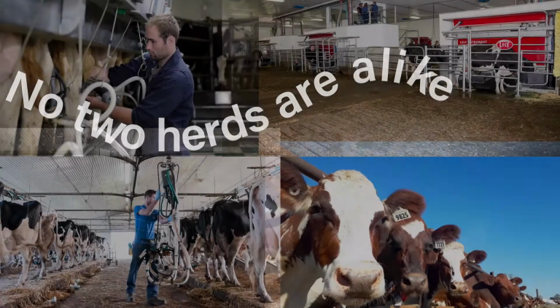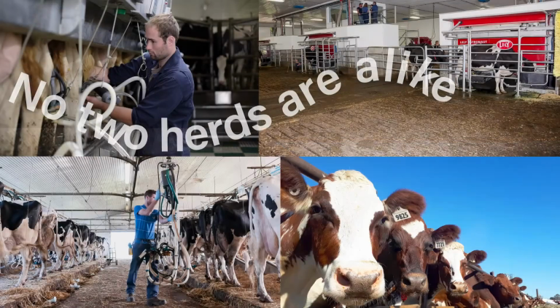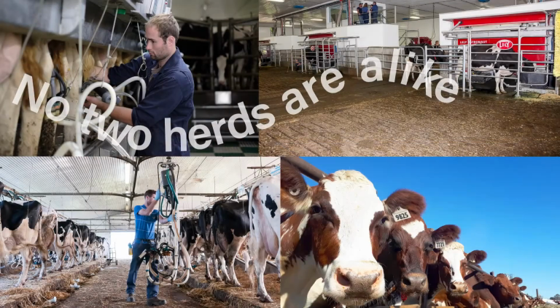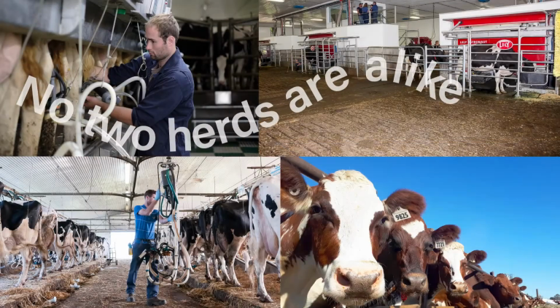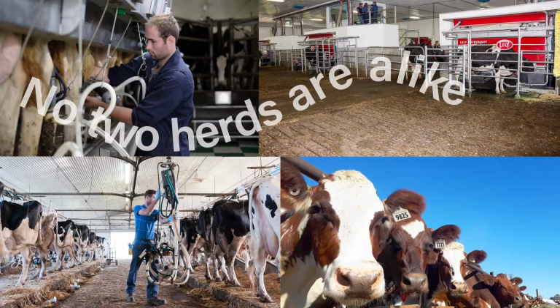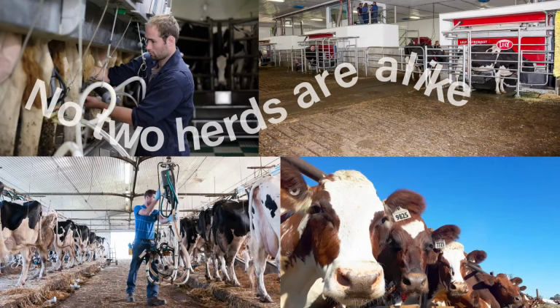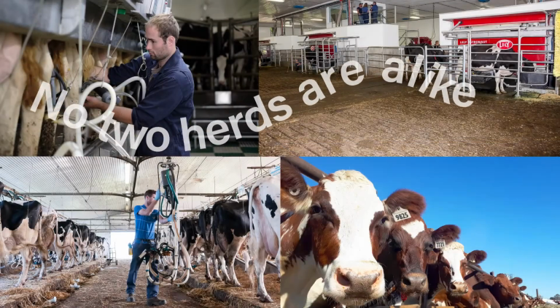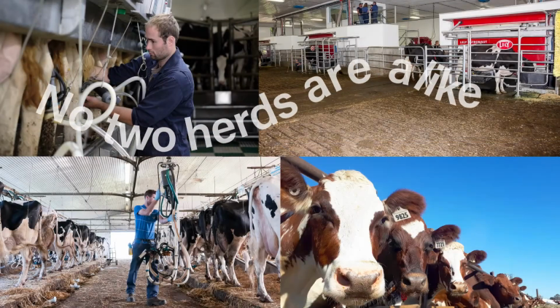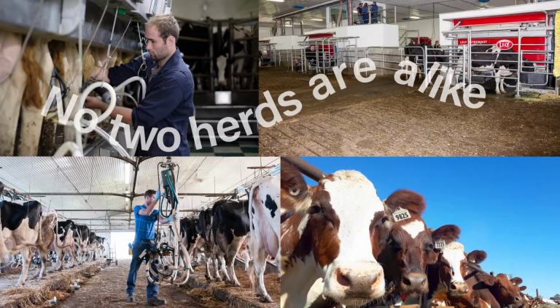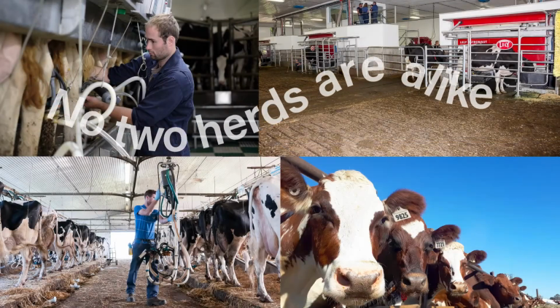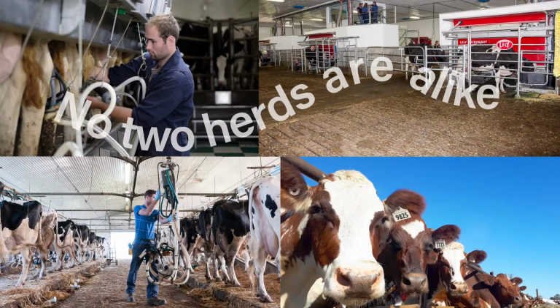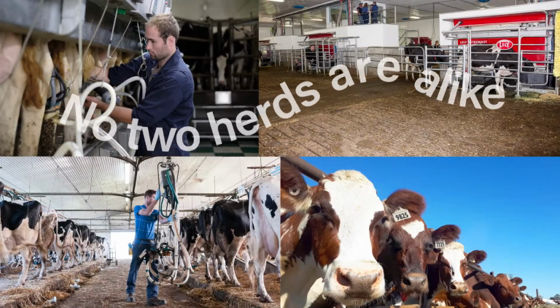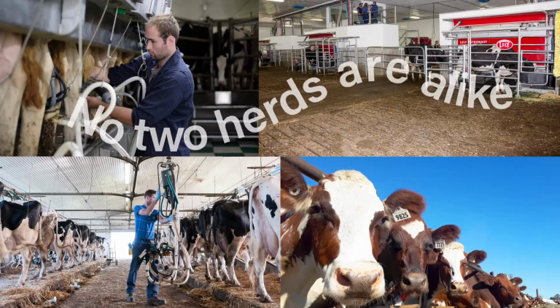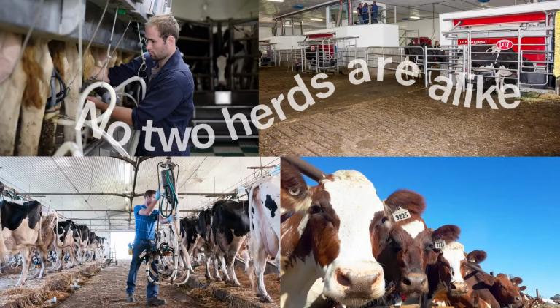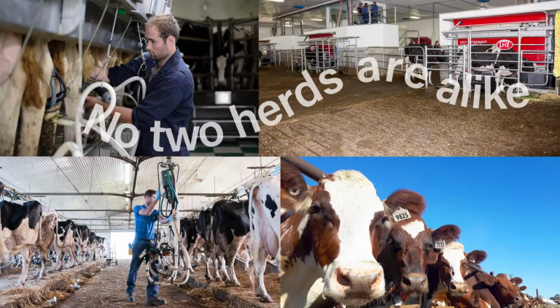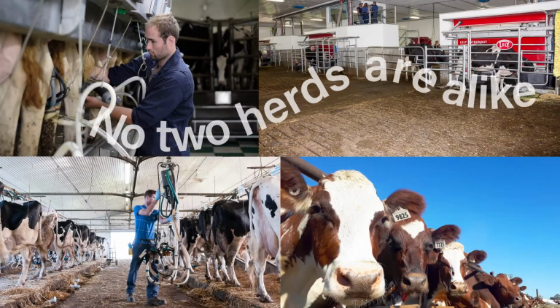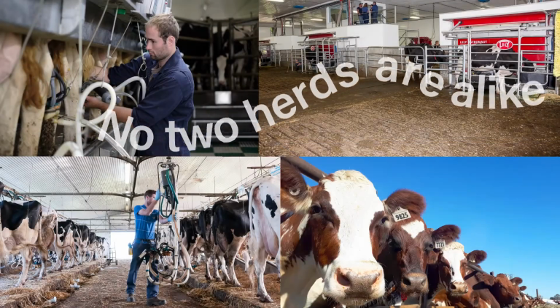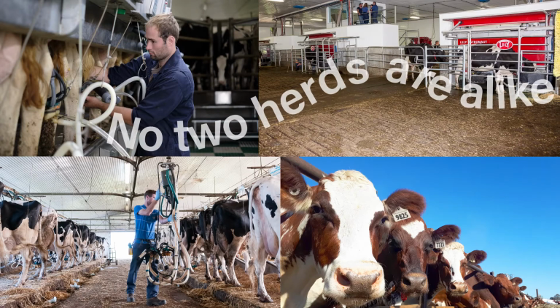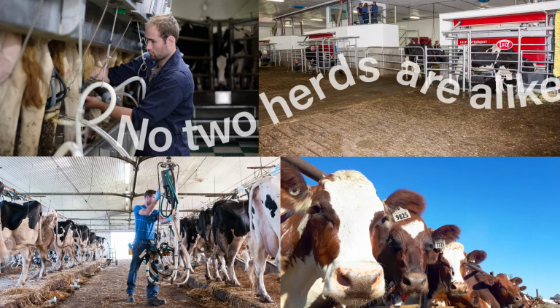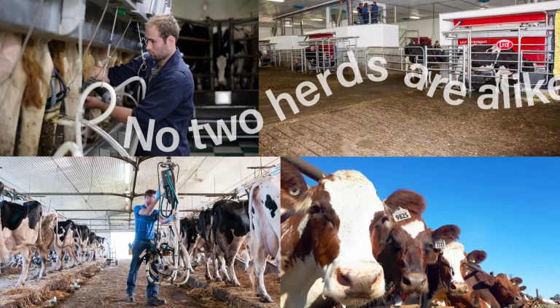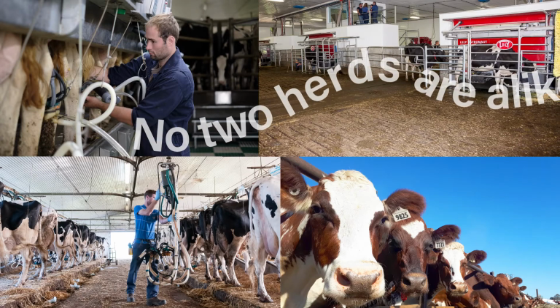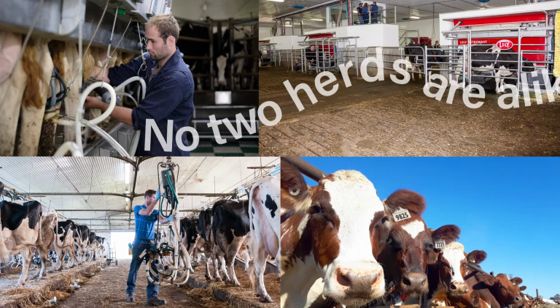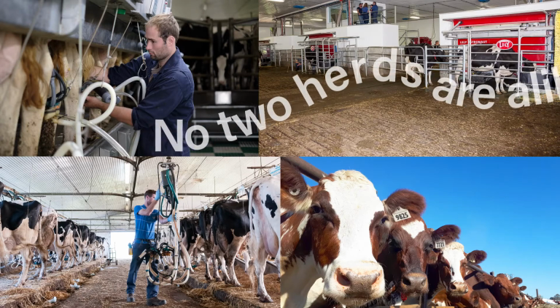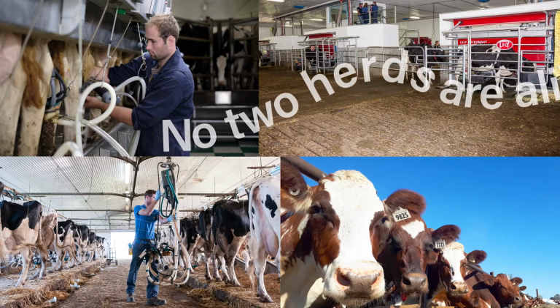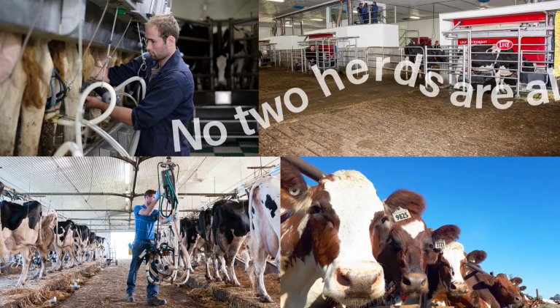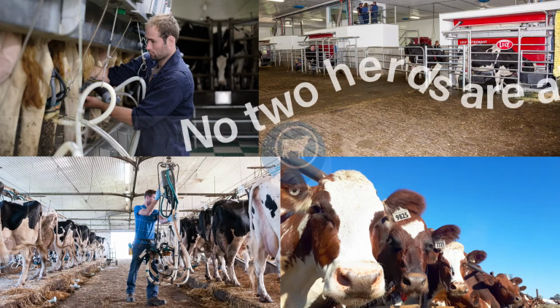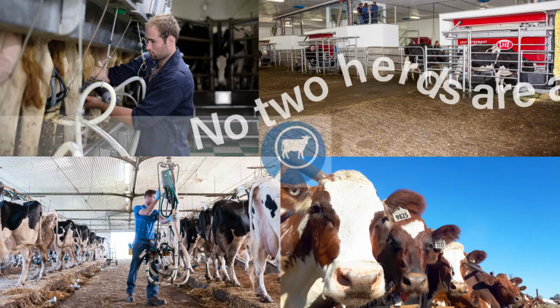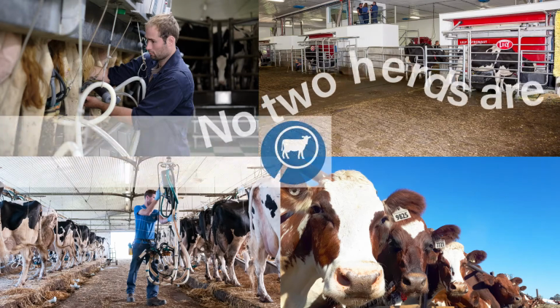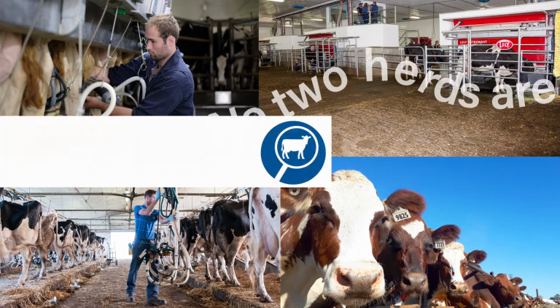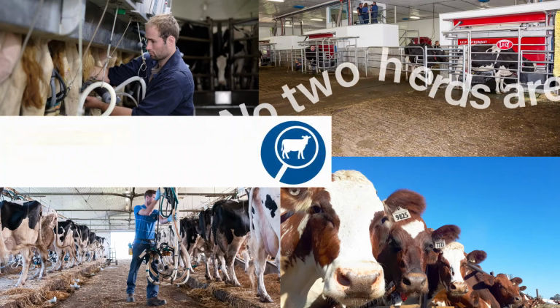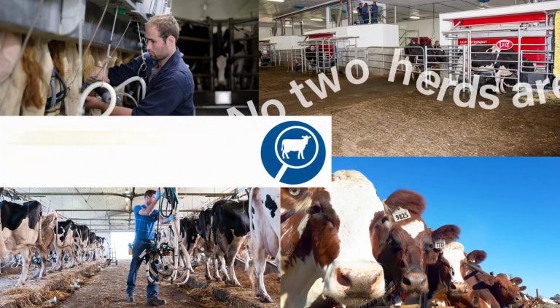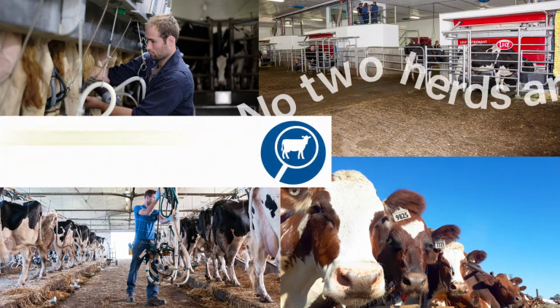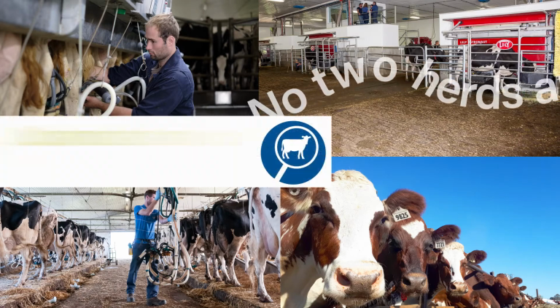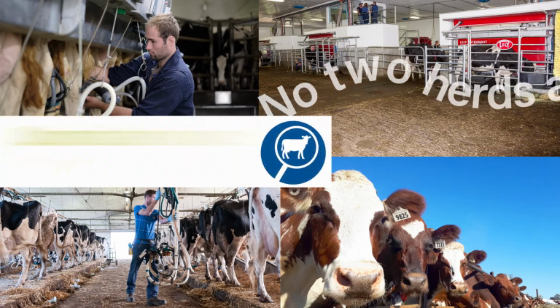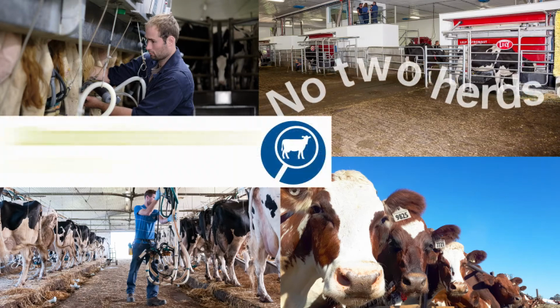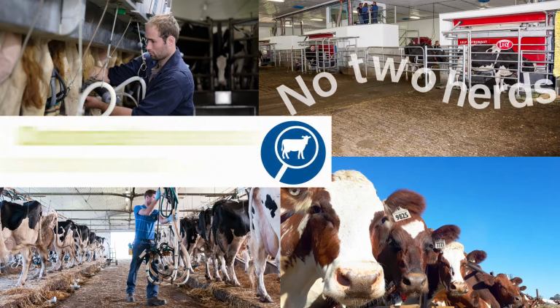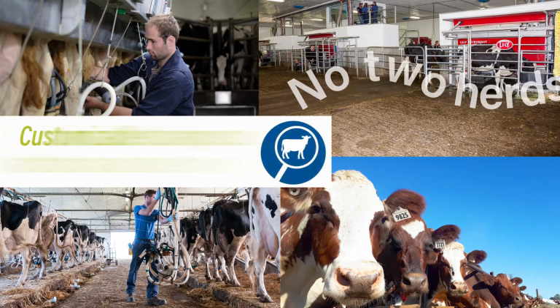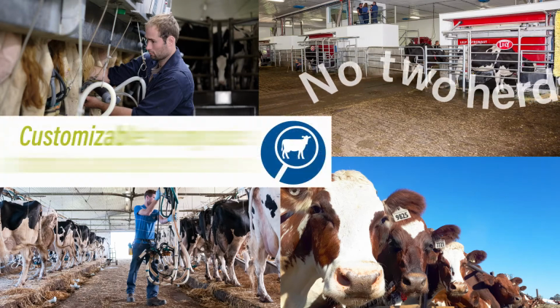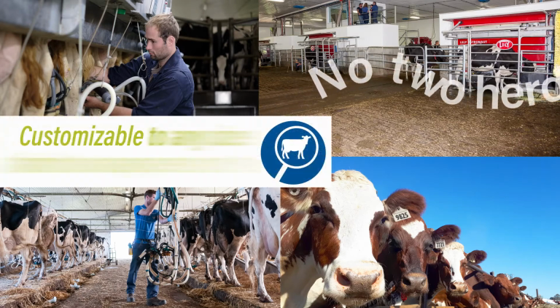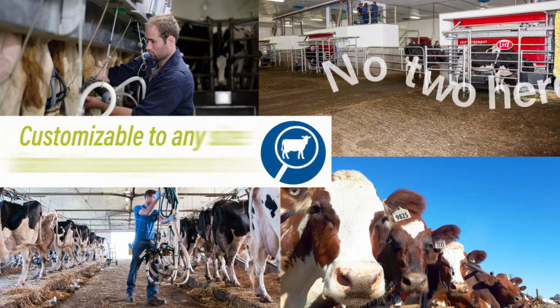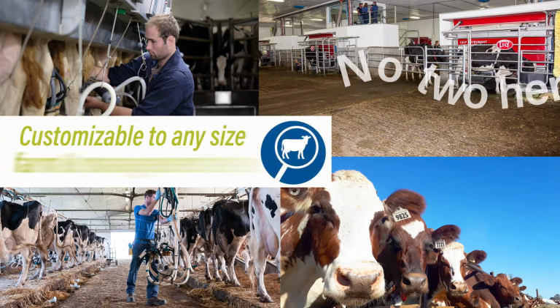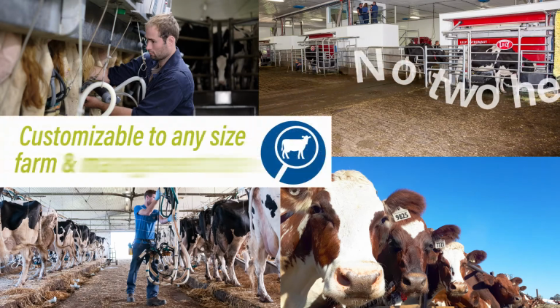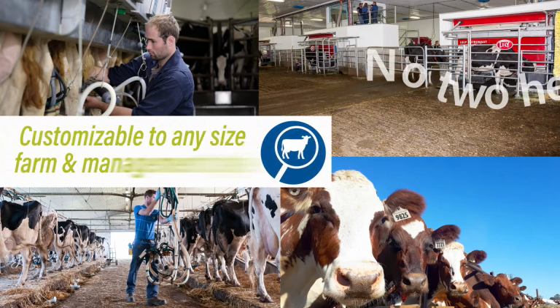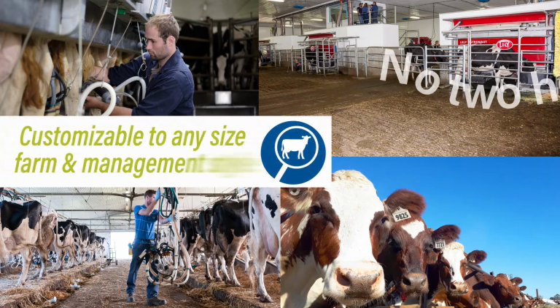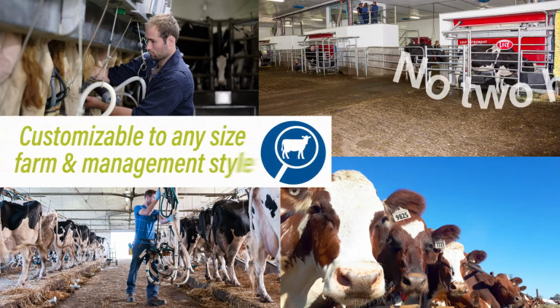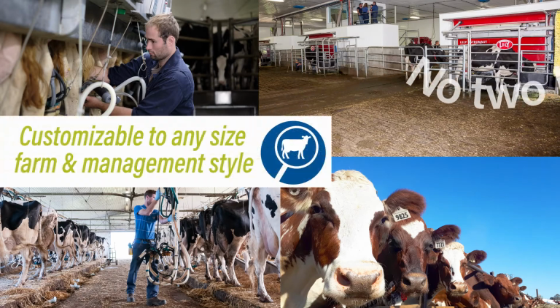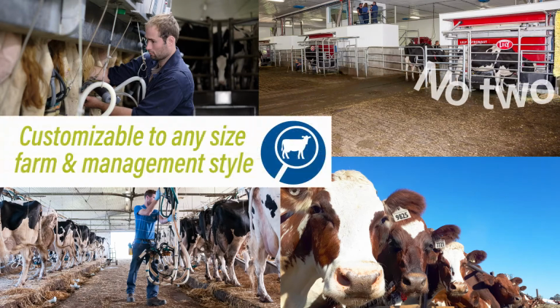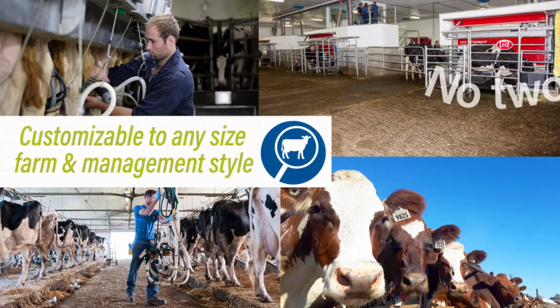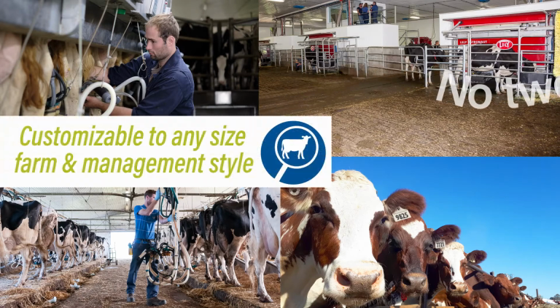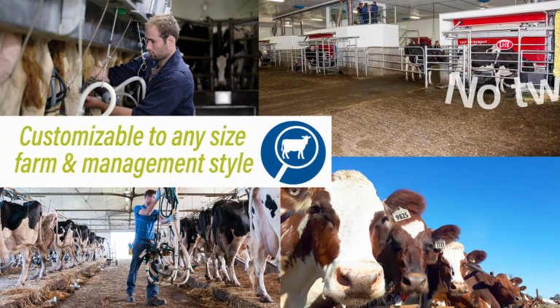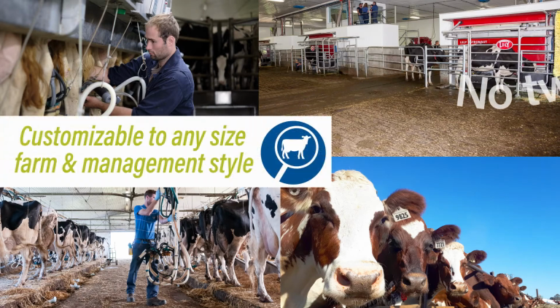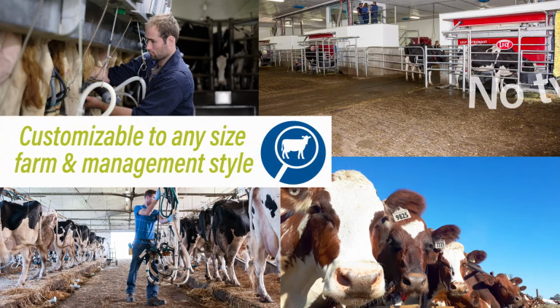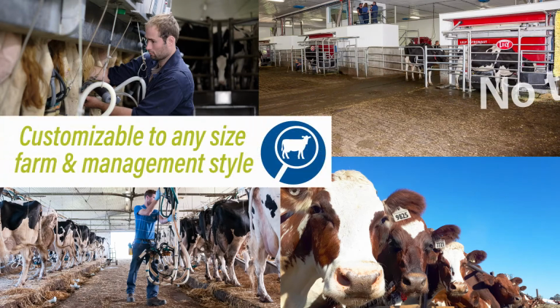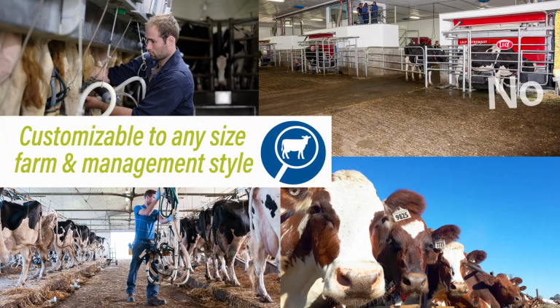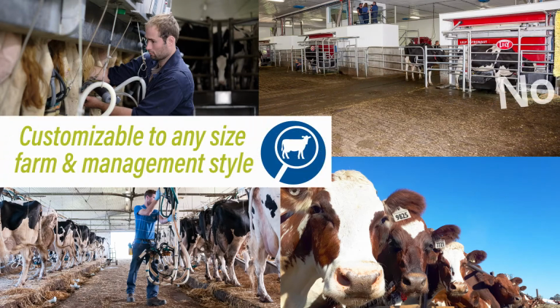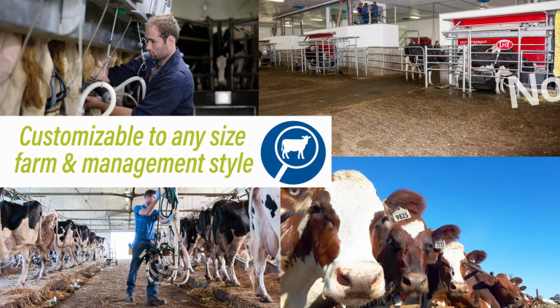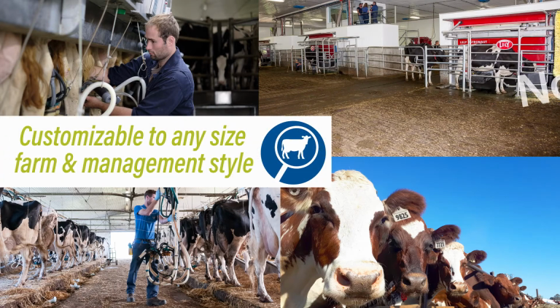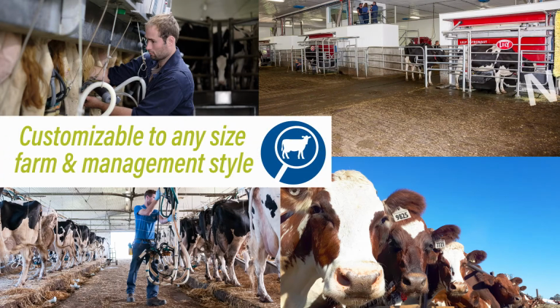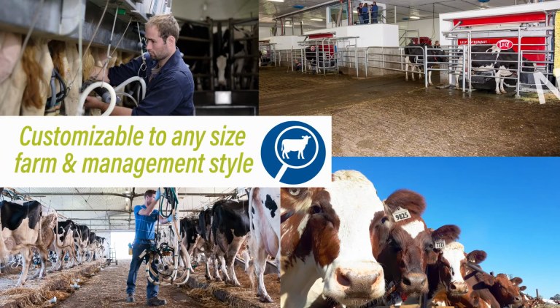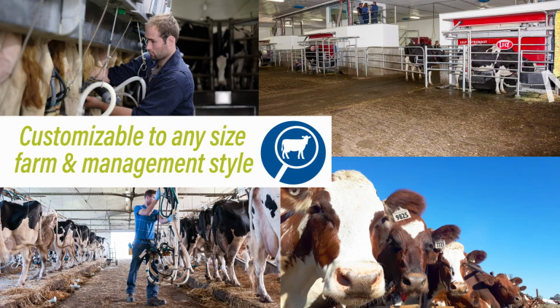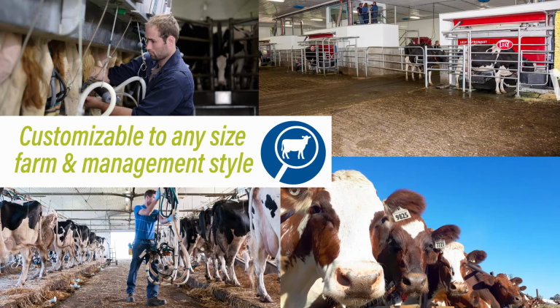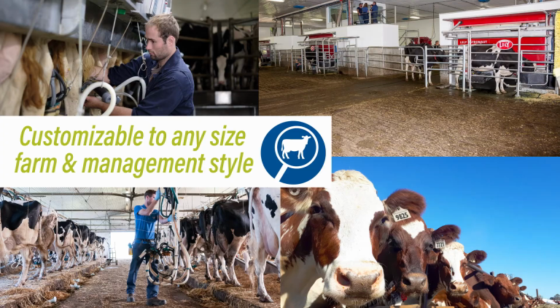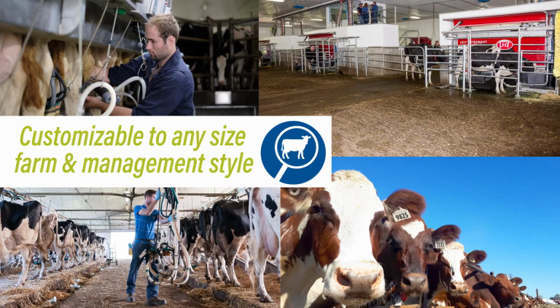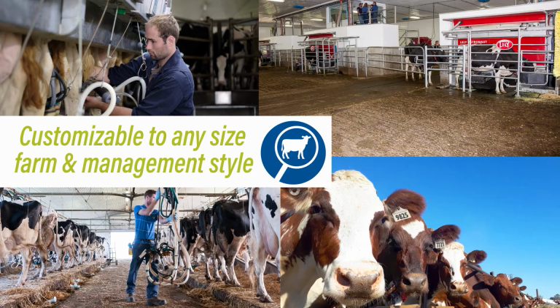It's fair to say that no two dairy farms are alike. Dairy Comp has unlimited customization for any size farm and management style.